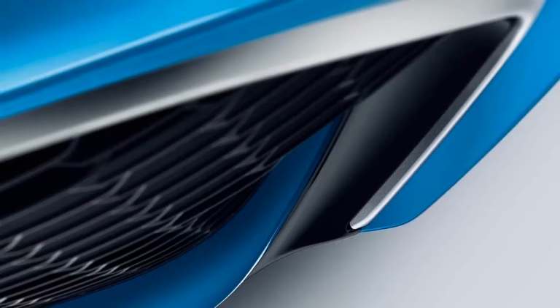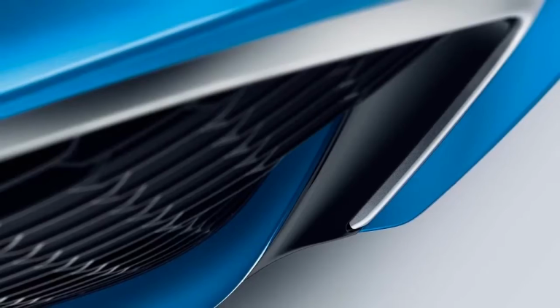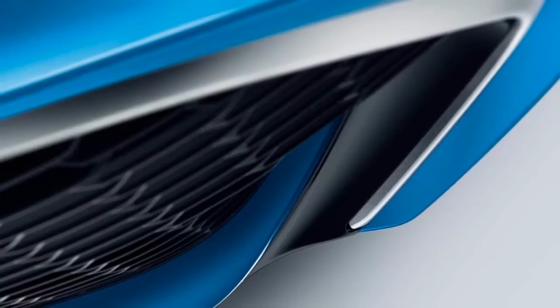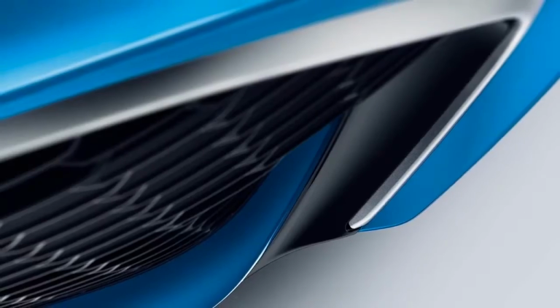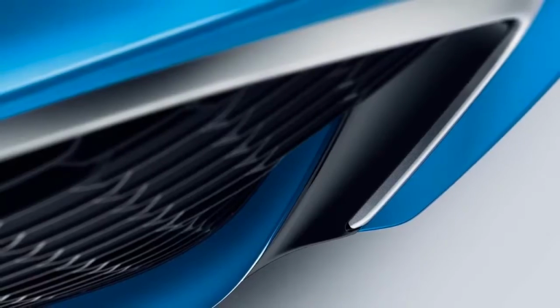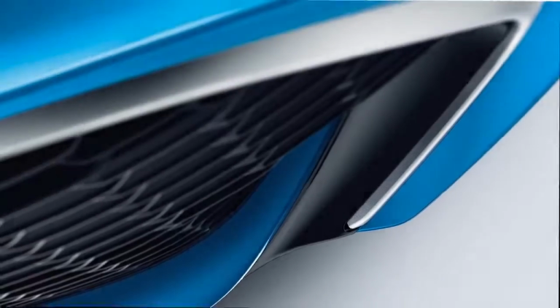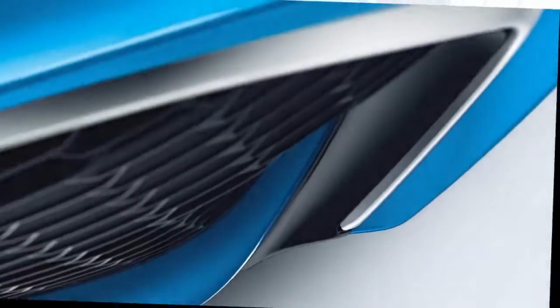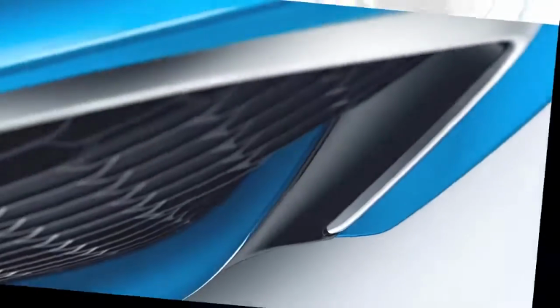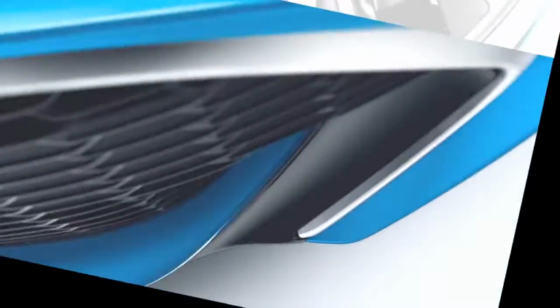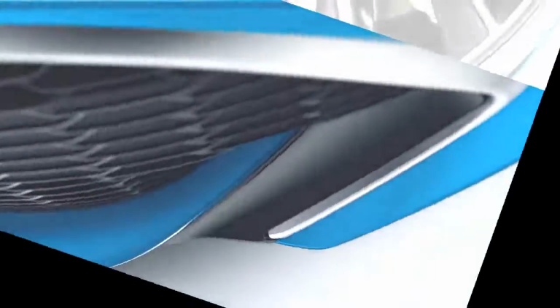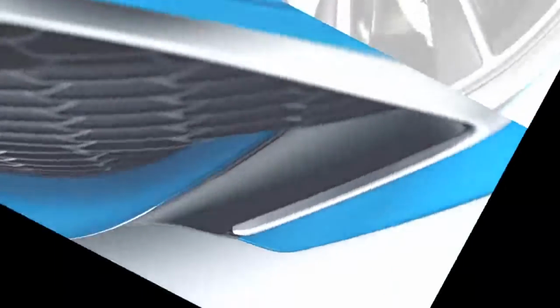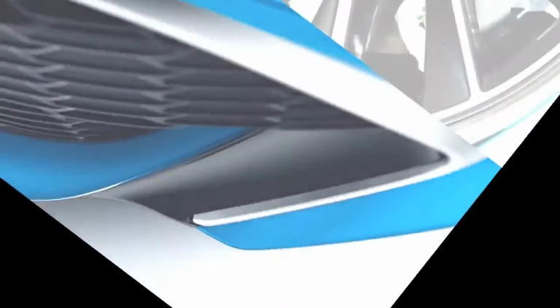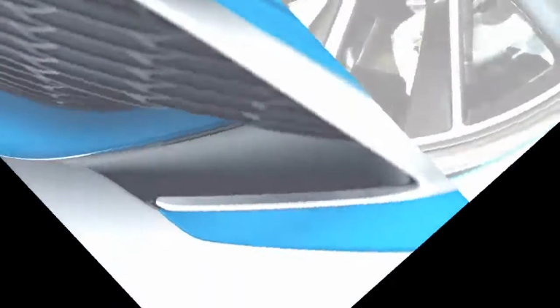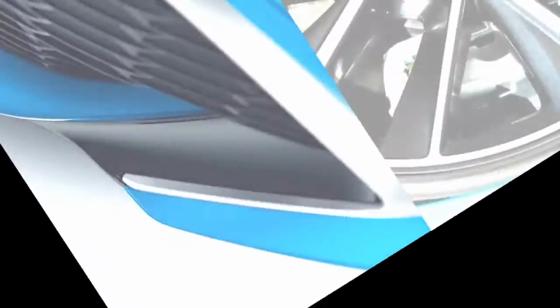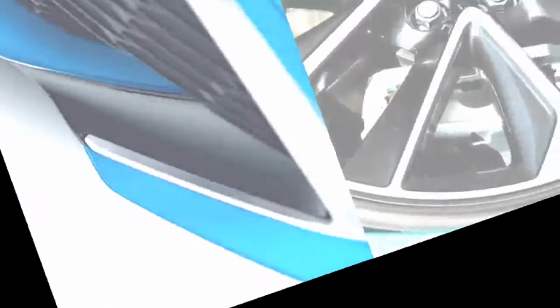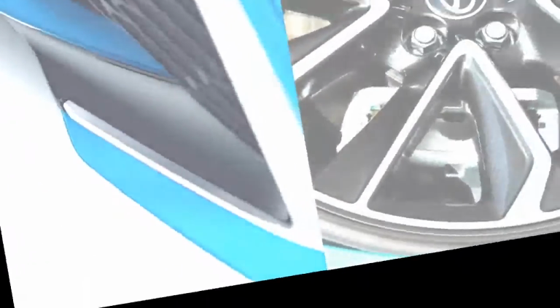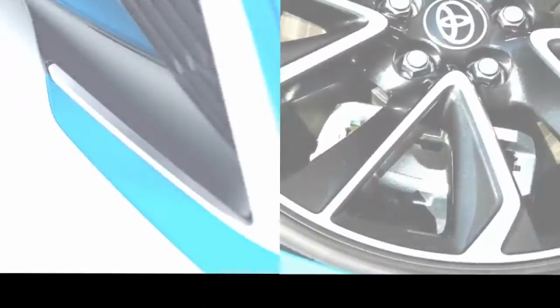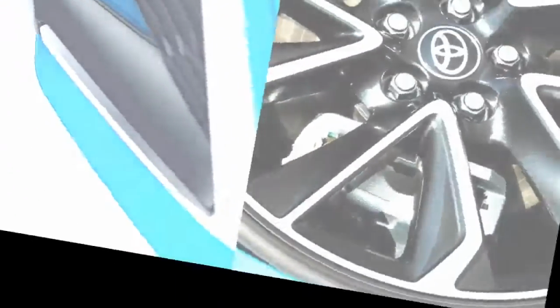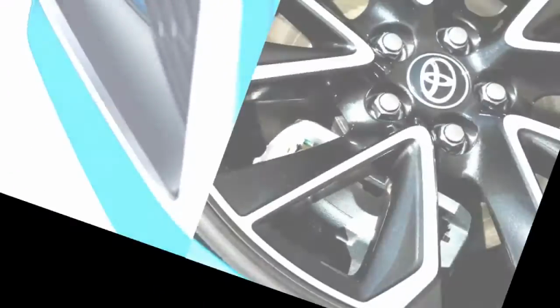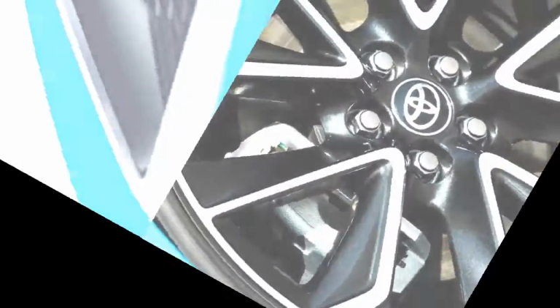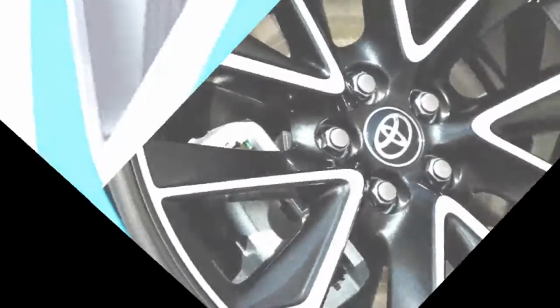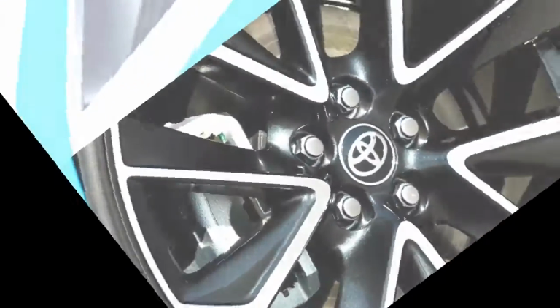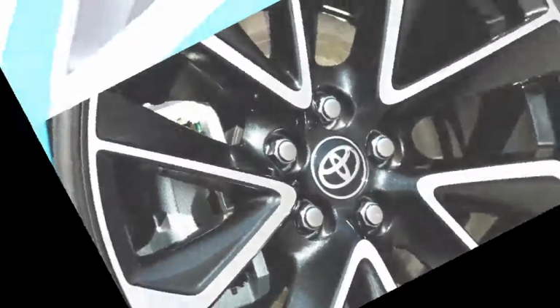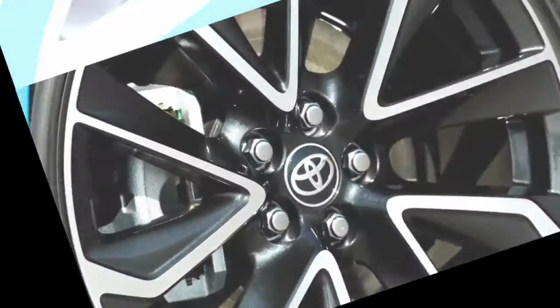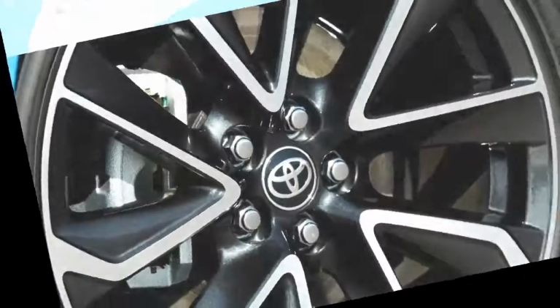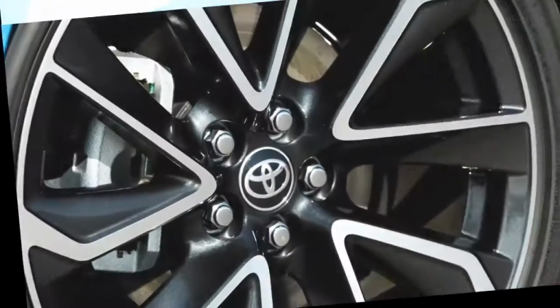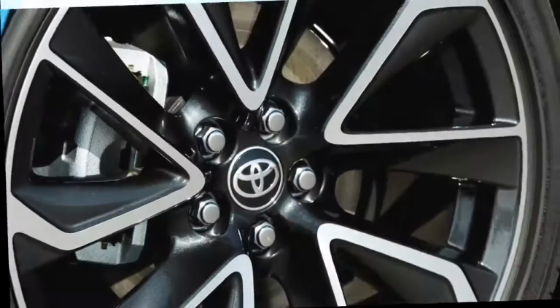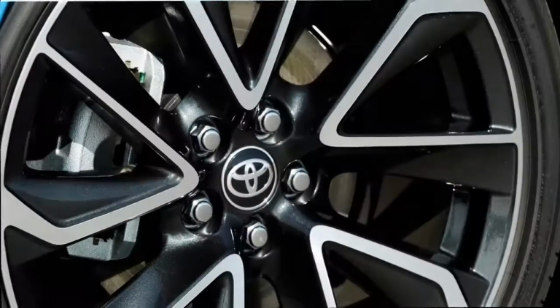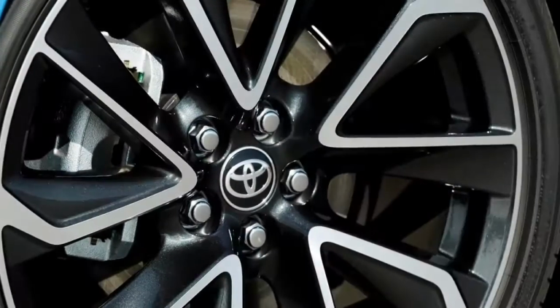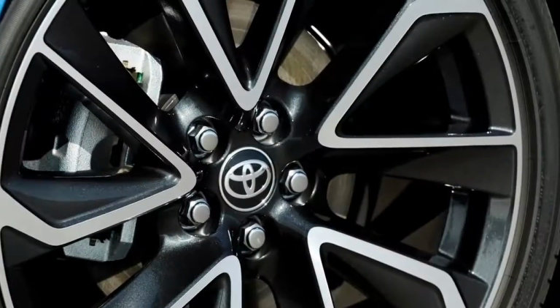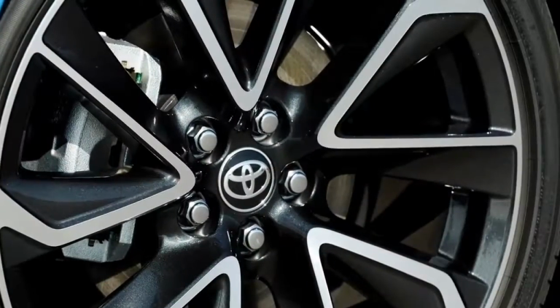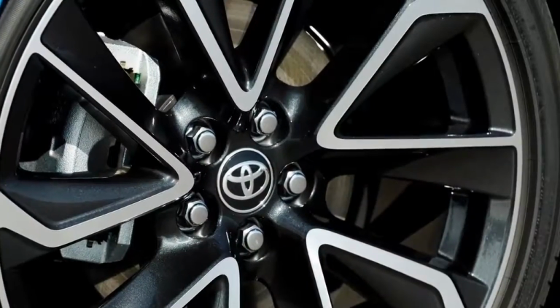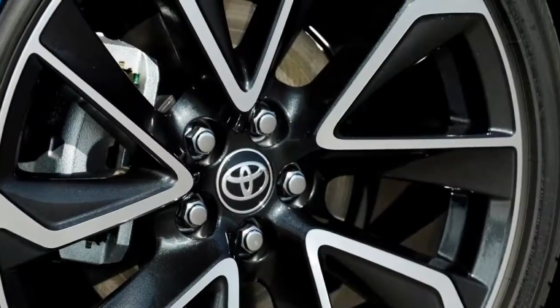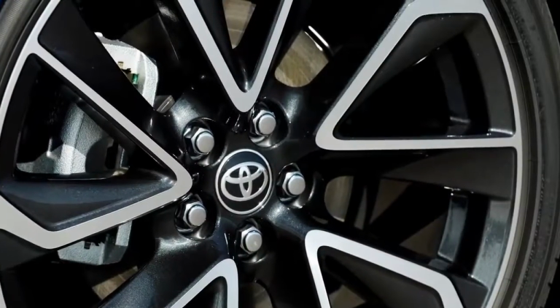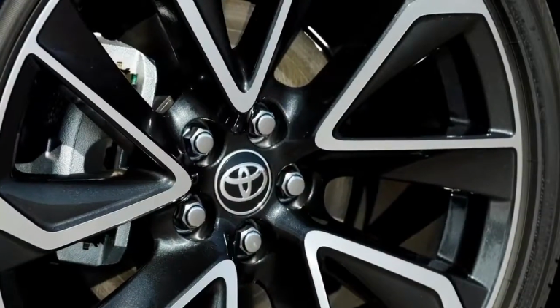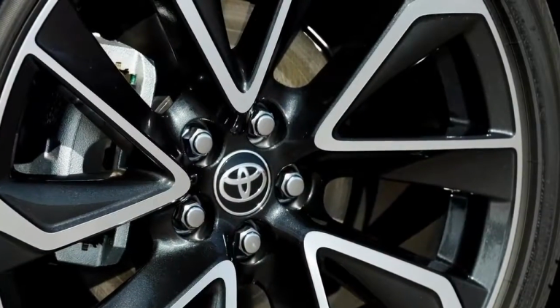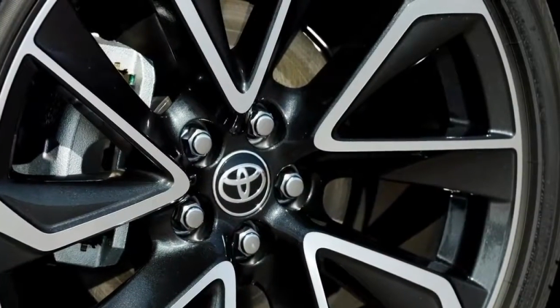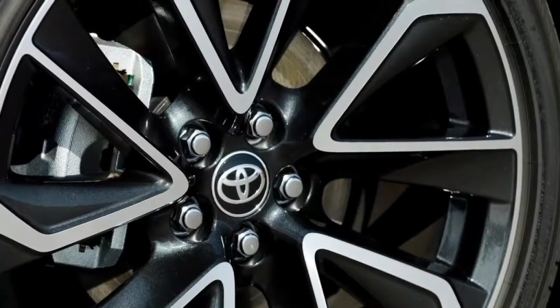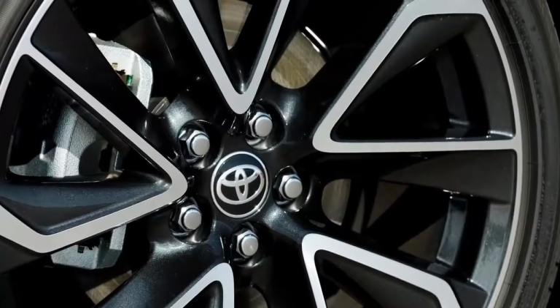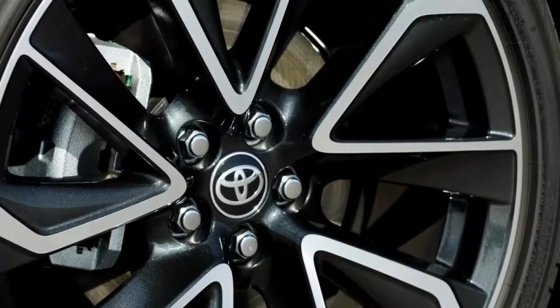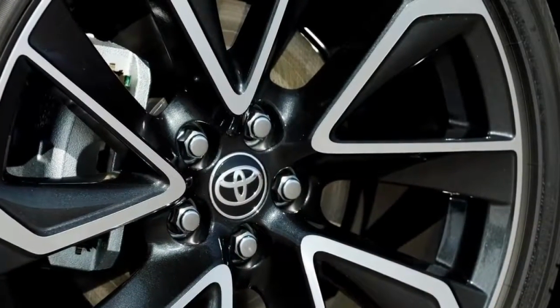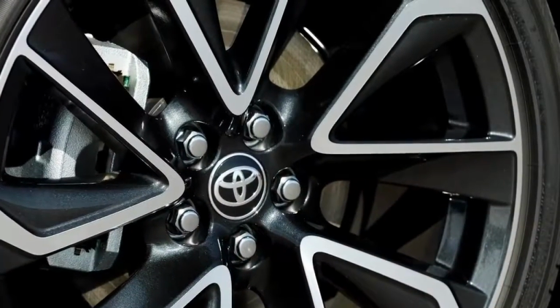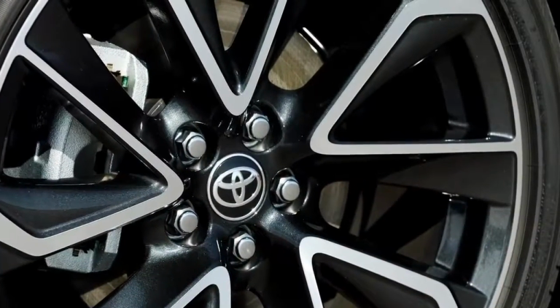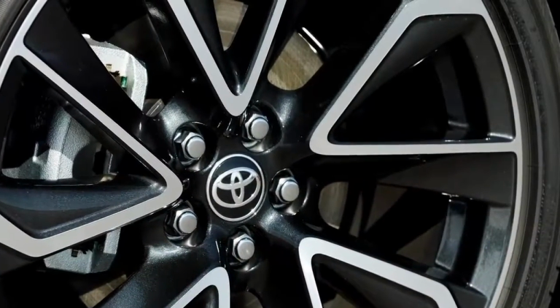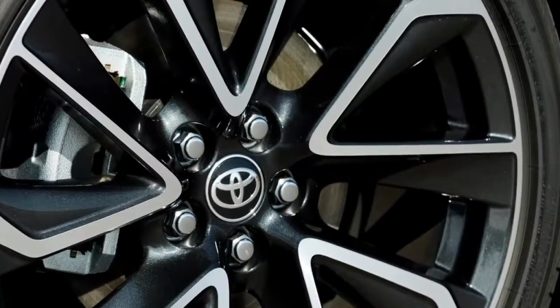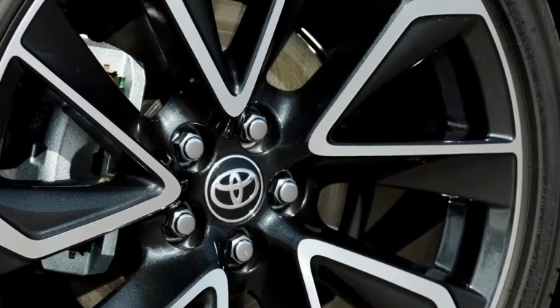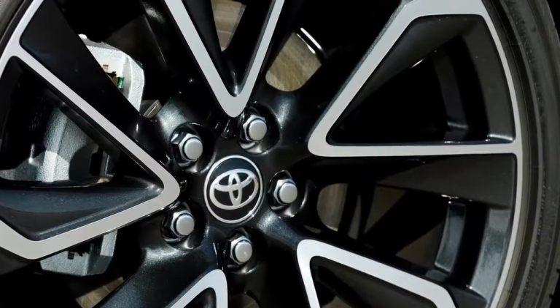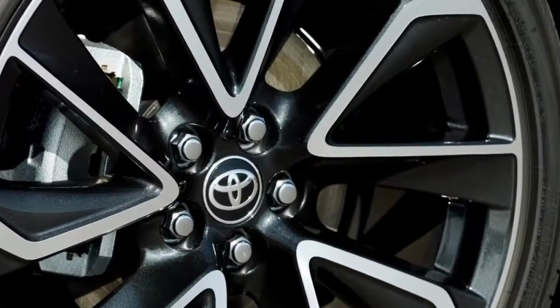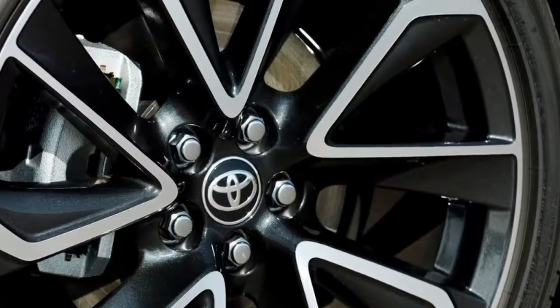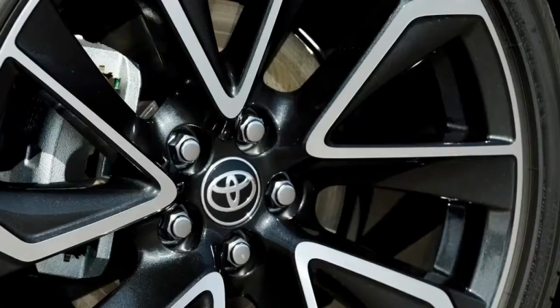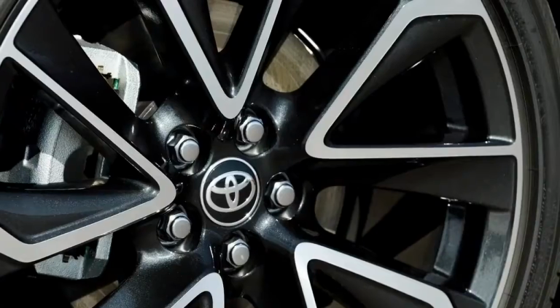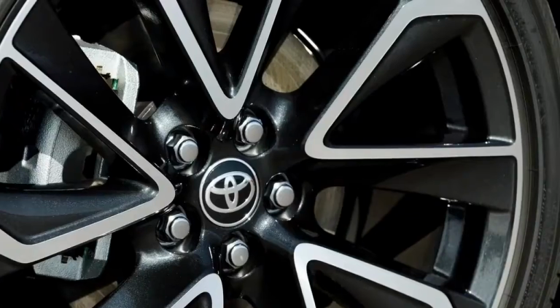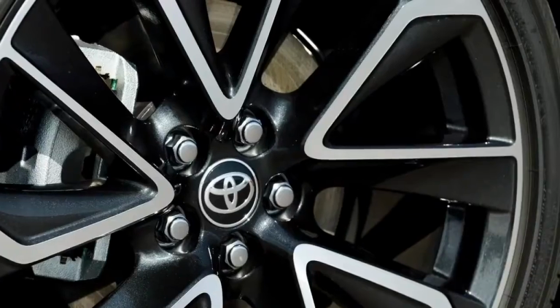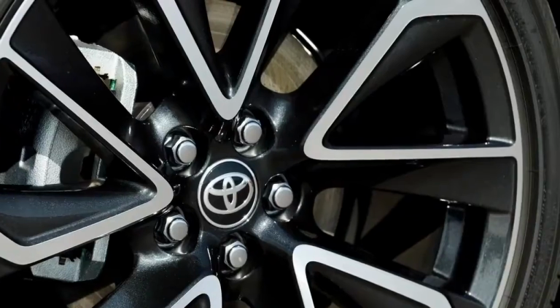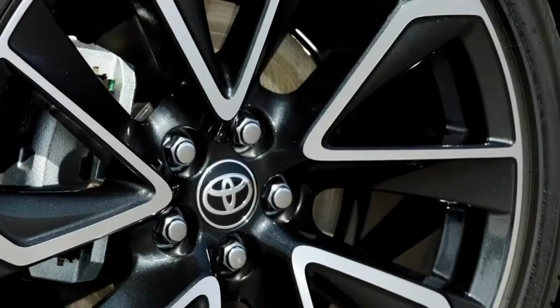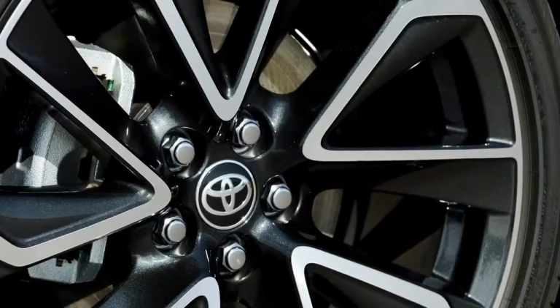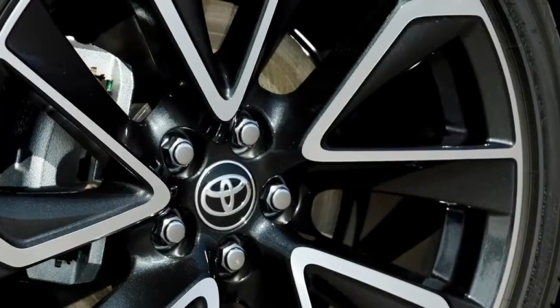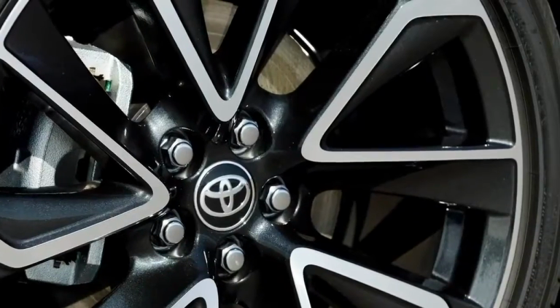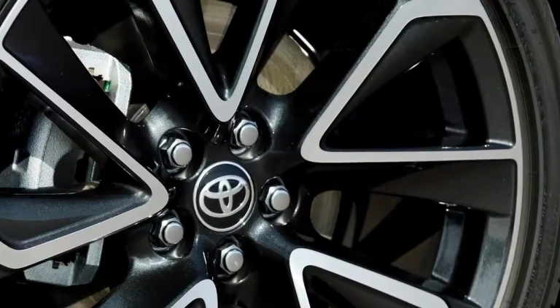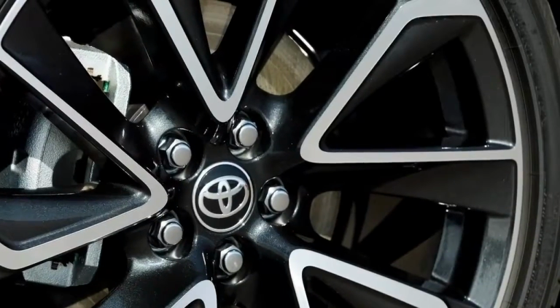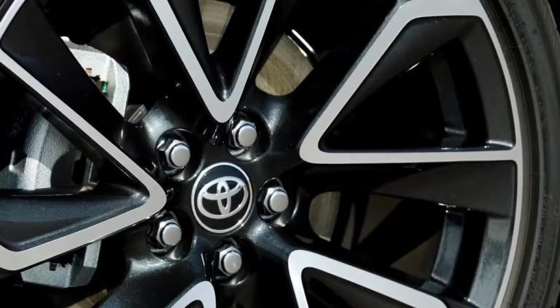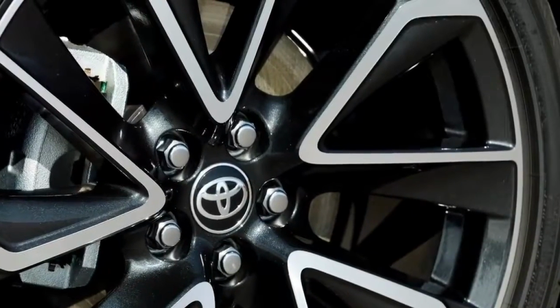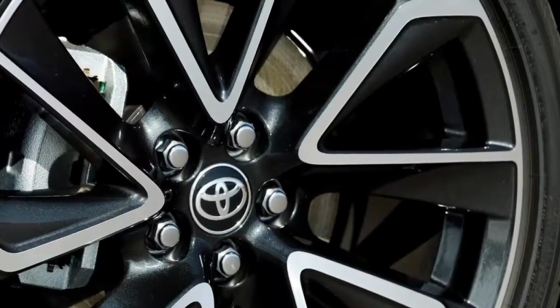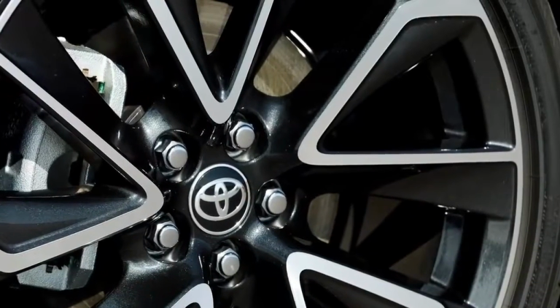Corolla Hatchback's color range includes the new-for-2019 color Rival Blue, as well as Blizzard Pearl, Silver Metallic, Midnight Black, Galactic Aqua Mica, Scarlet, and Oxide Bronze.